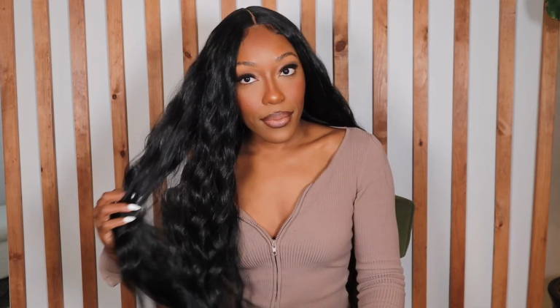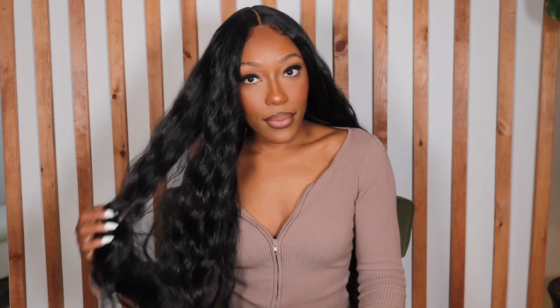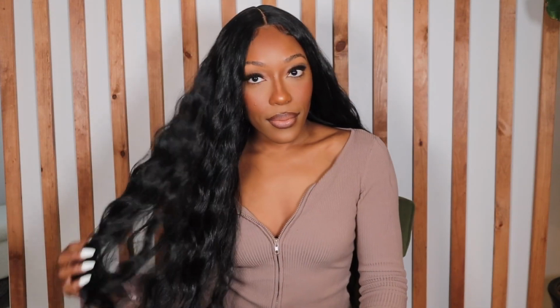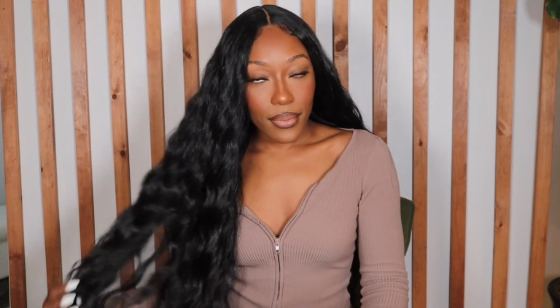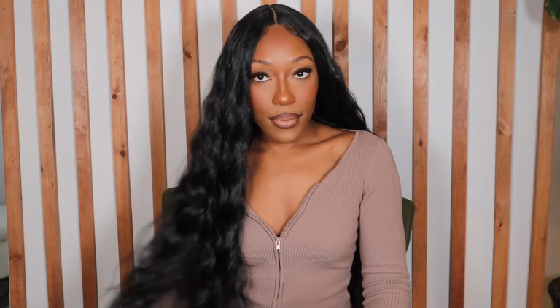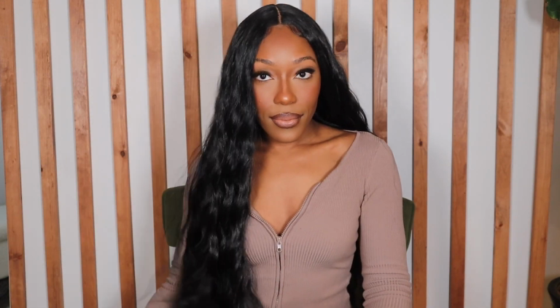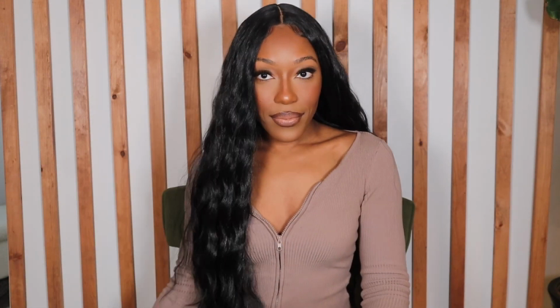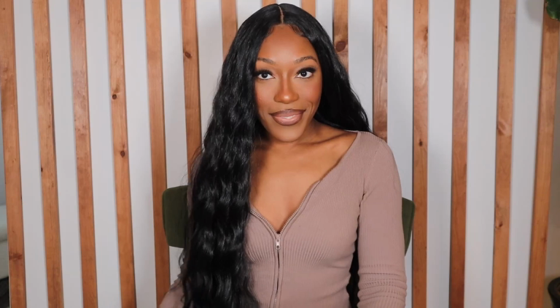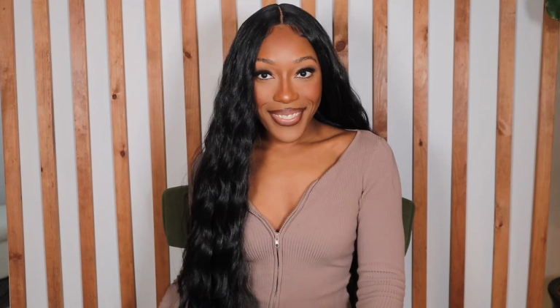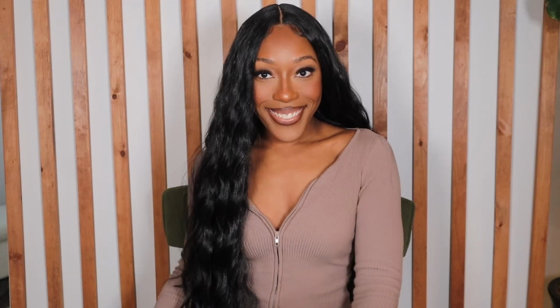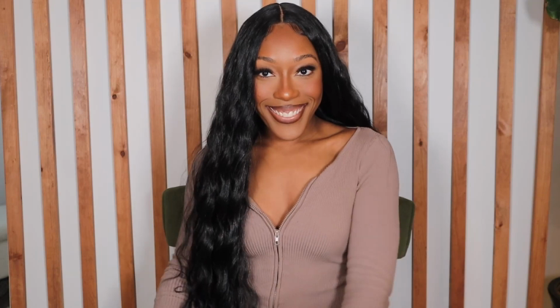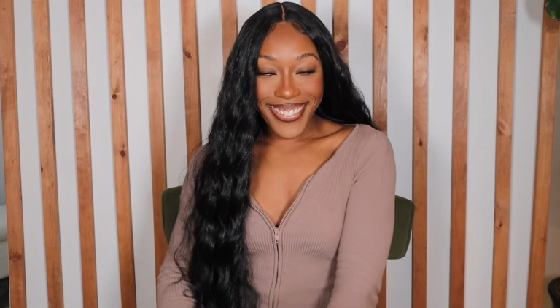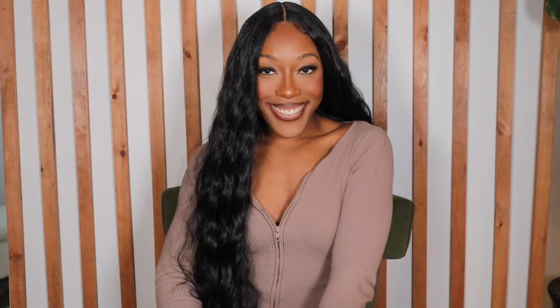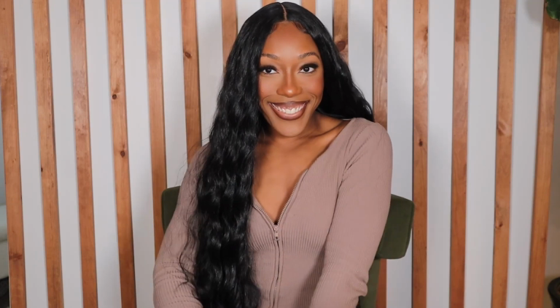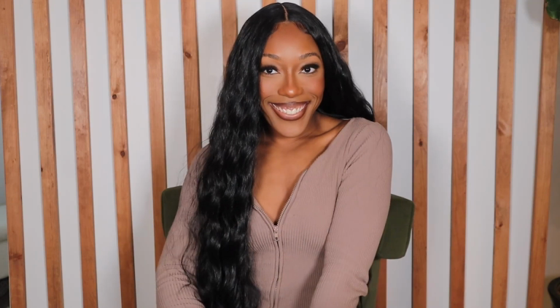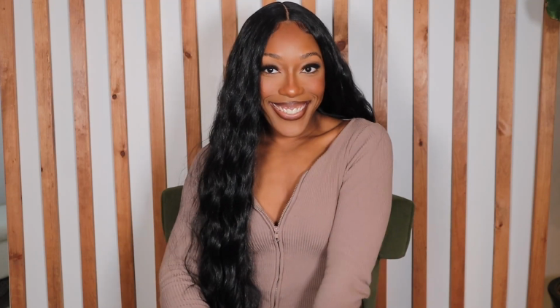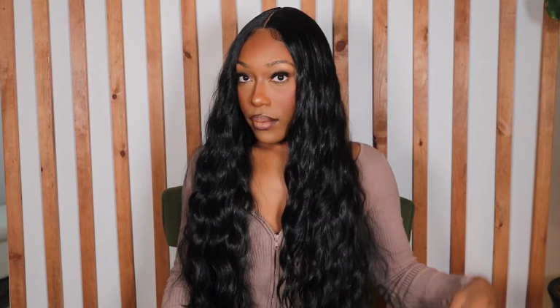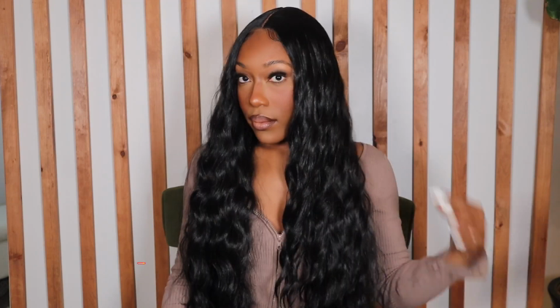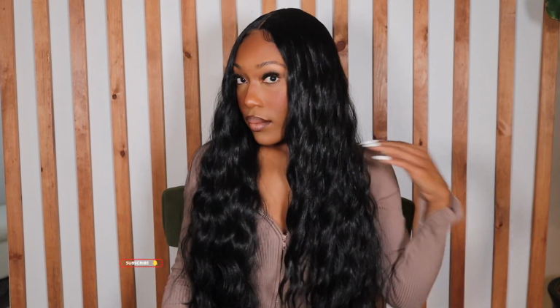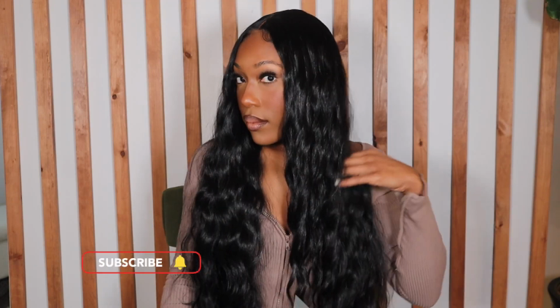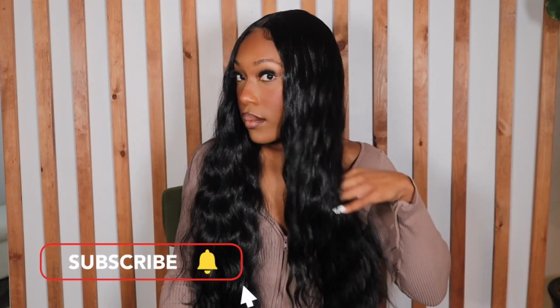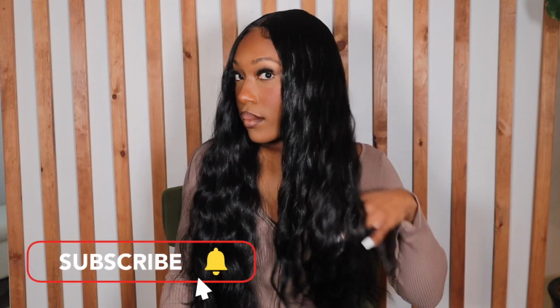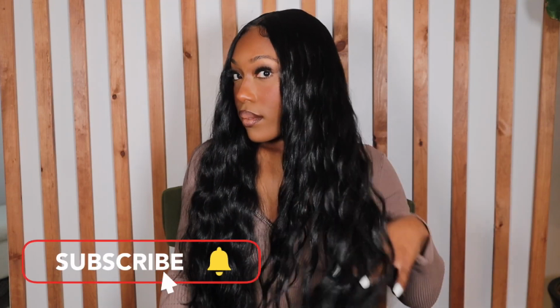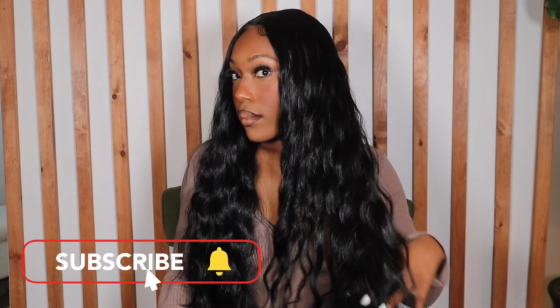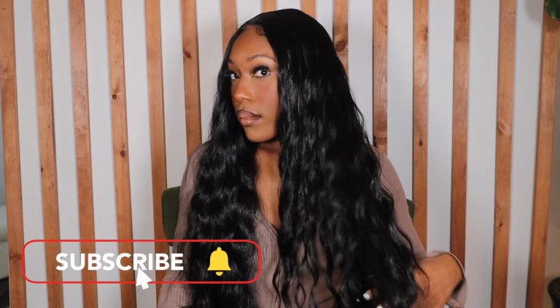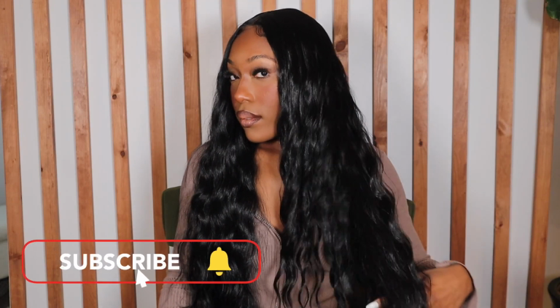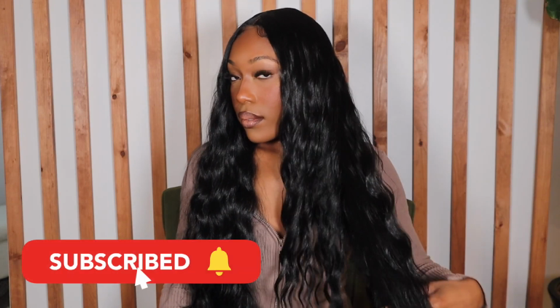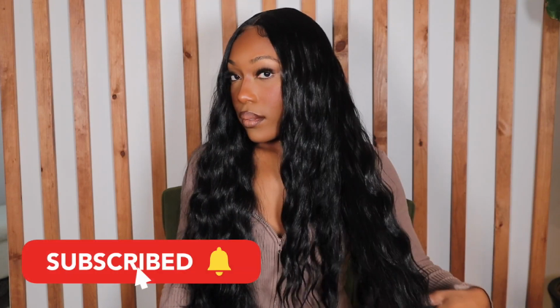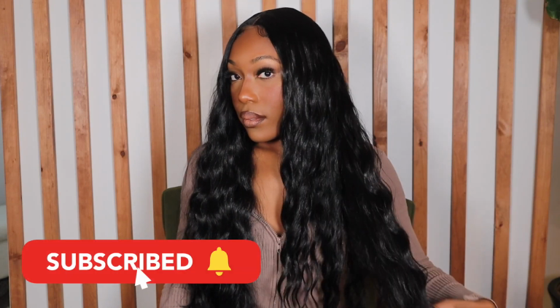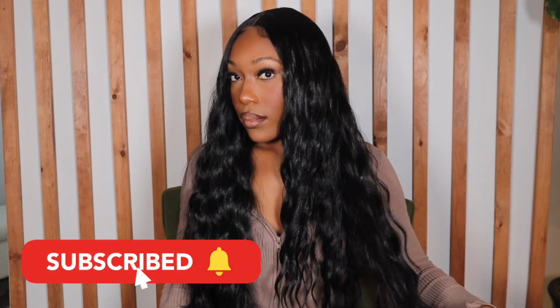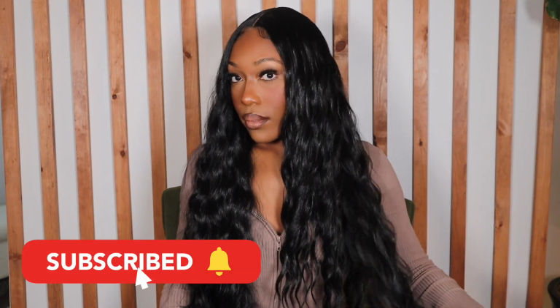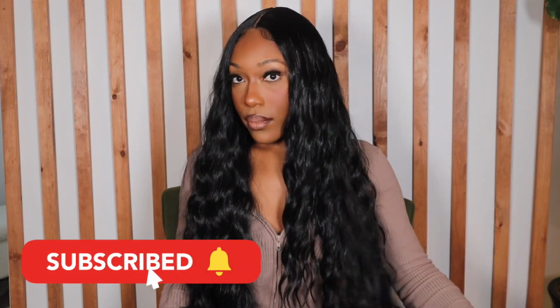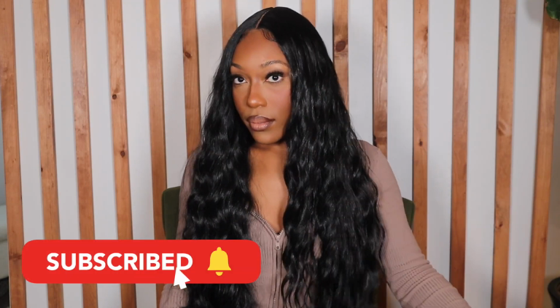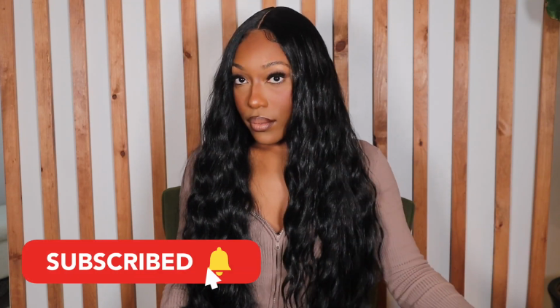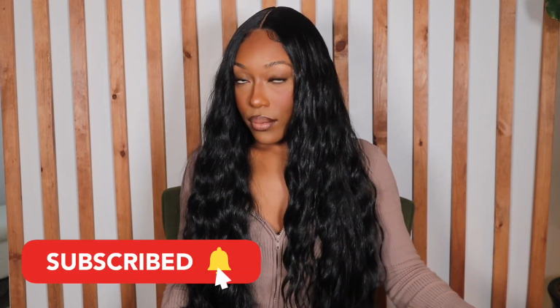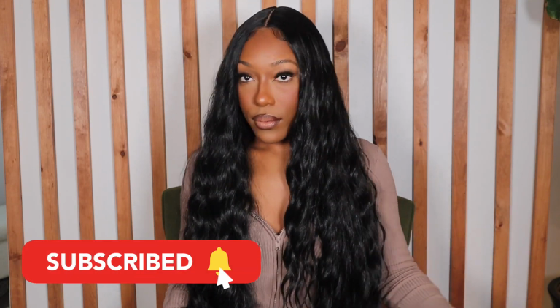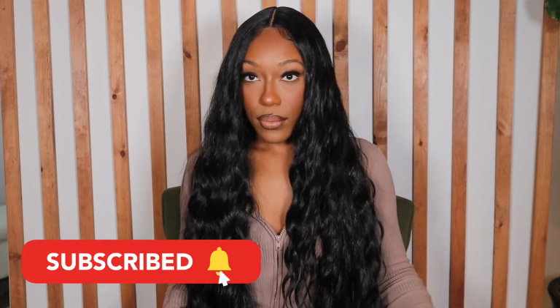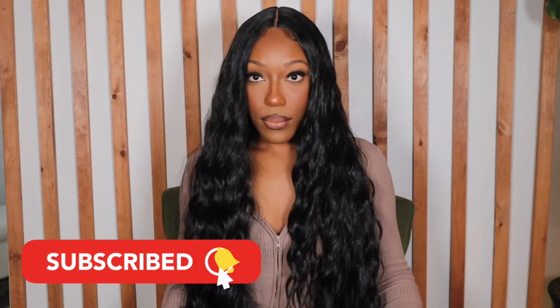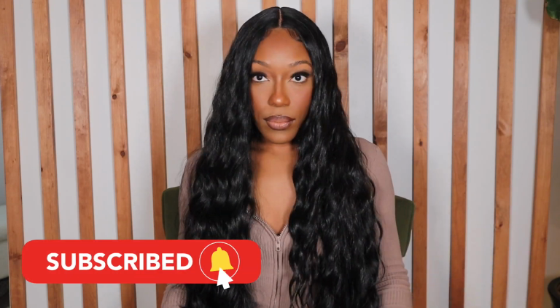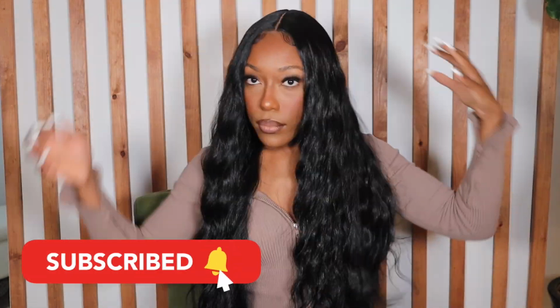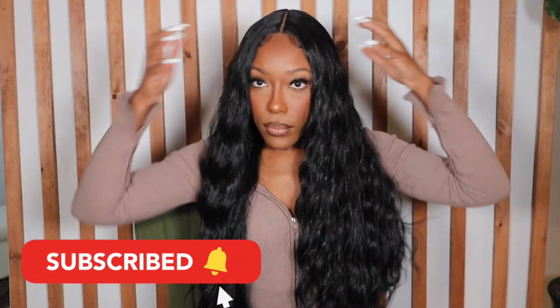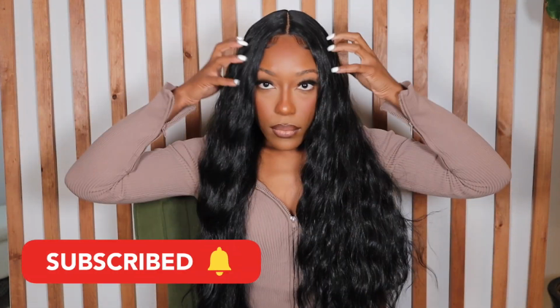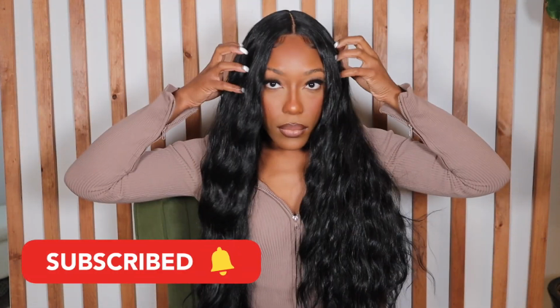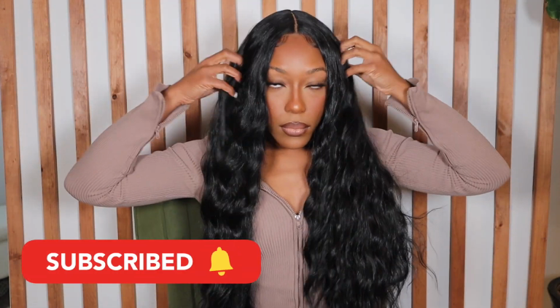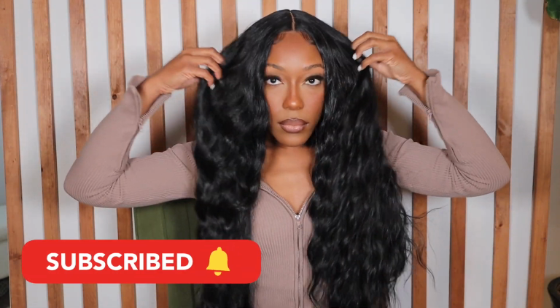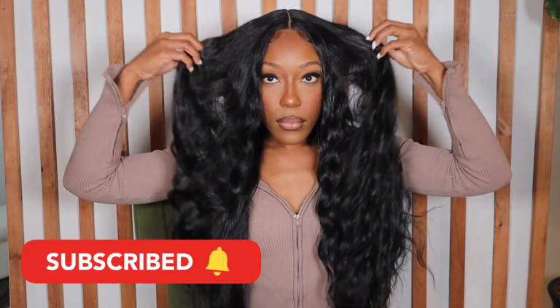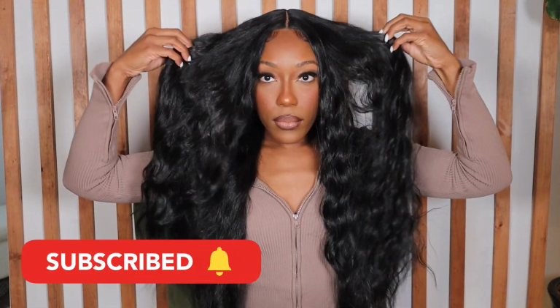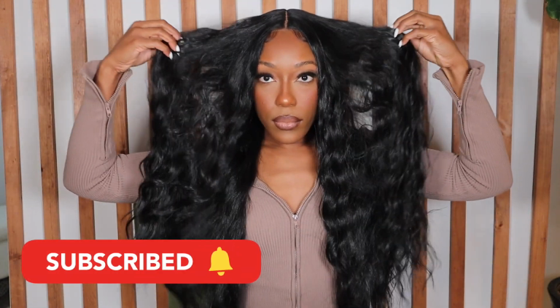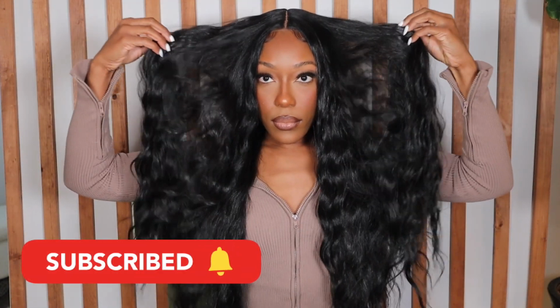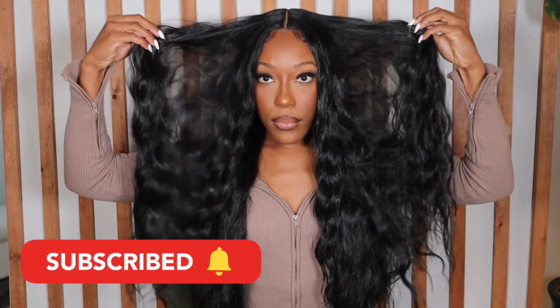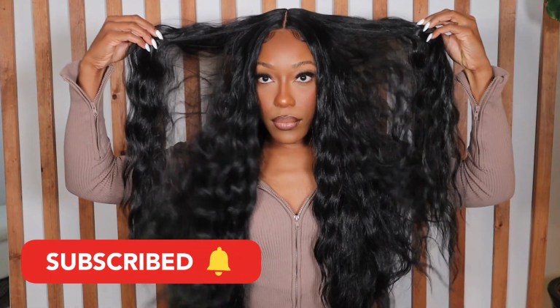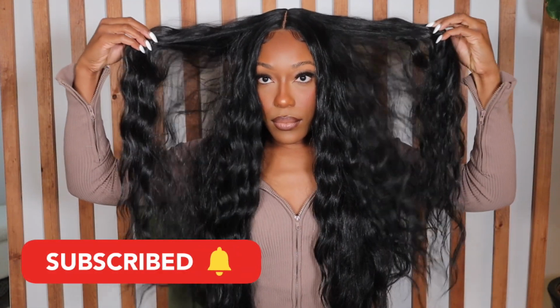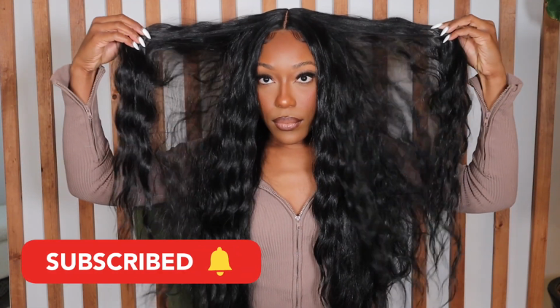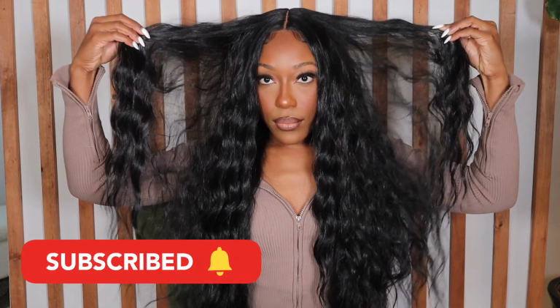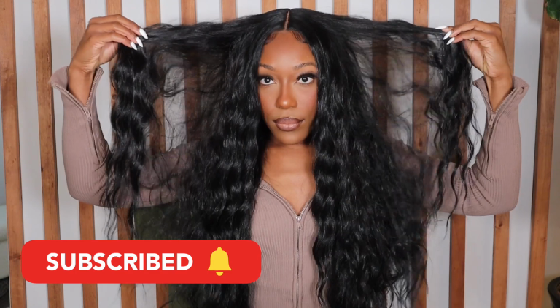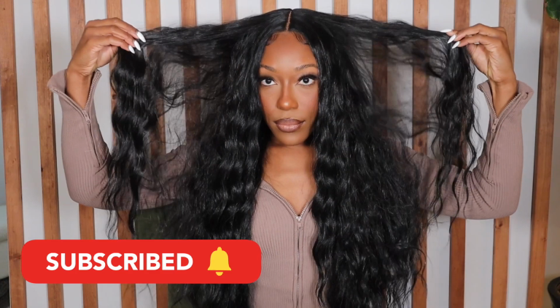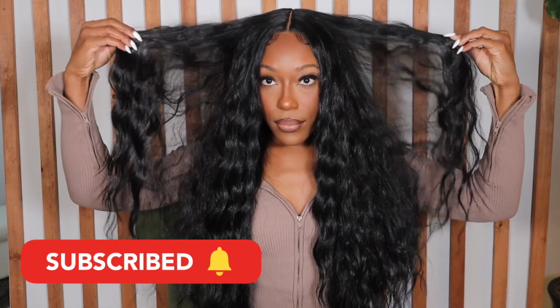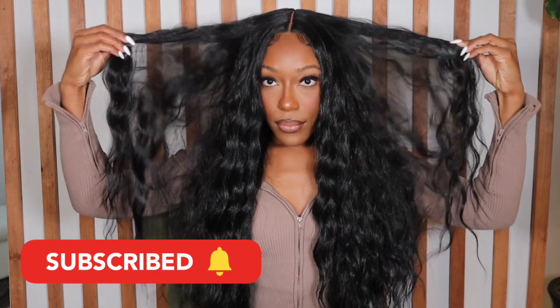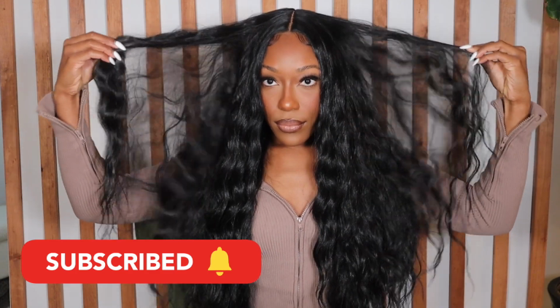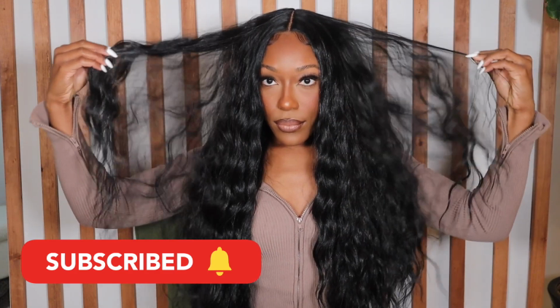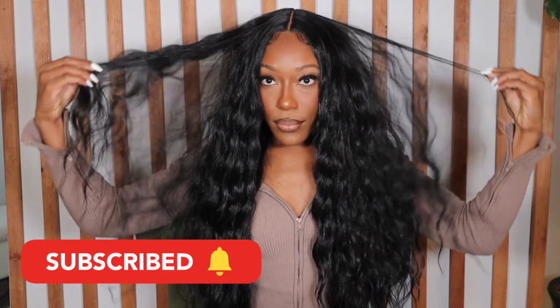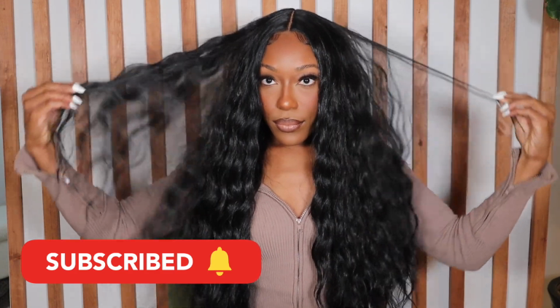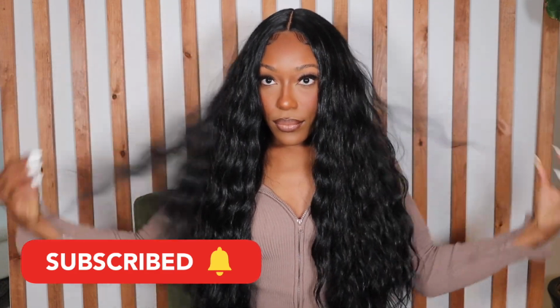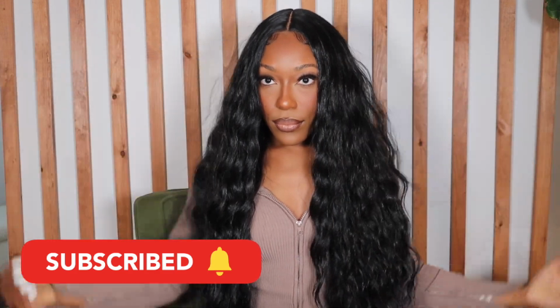Before we even get started make sure to subscribe to my channel and tap that notification bell so you're updated whenever I post new videos. Let's get right into this.